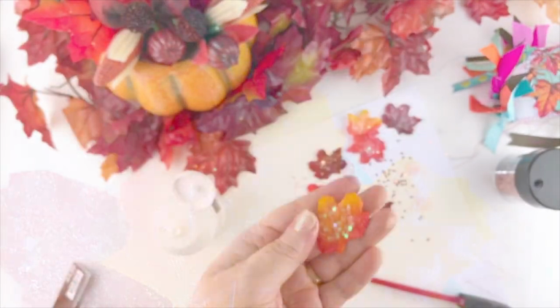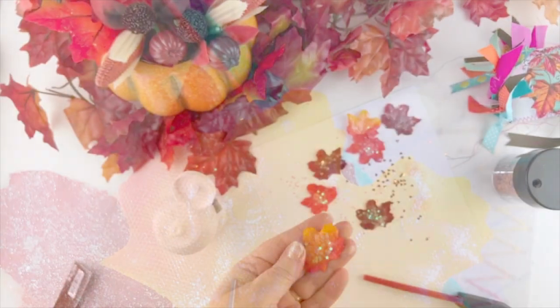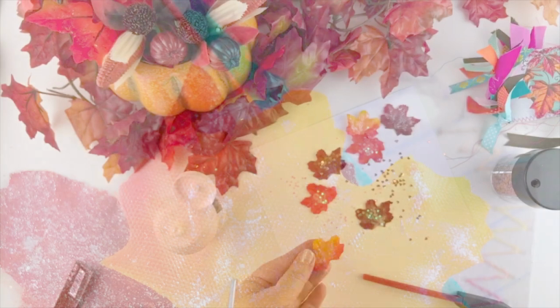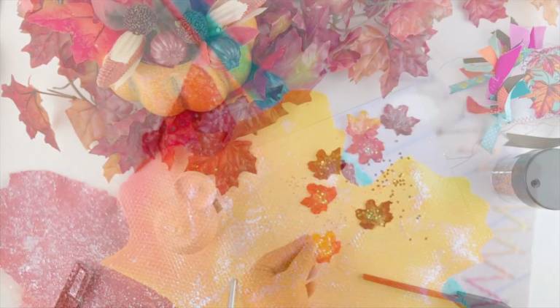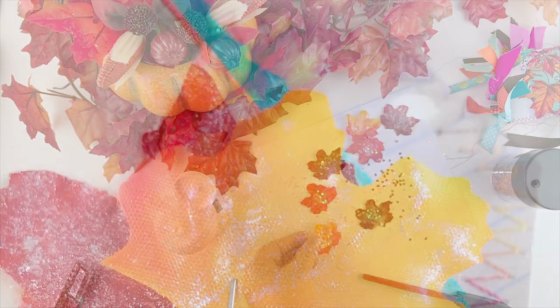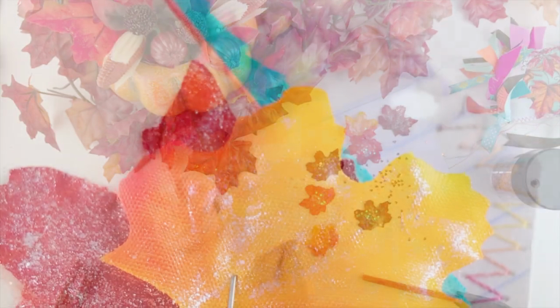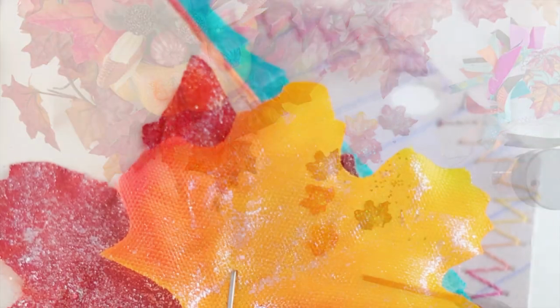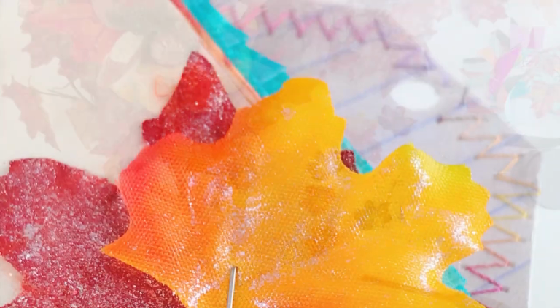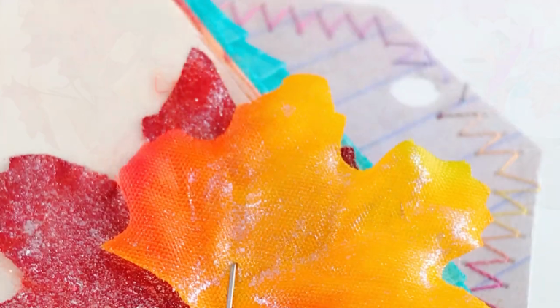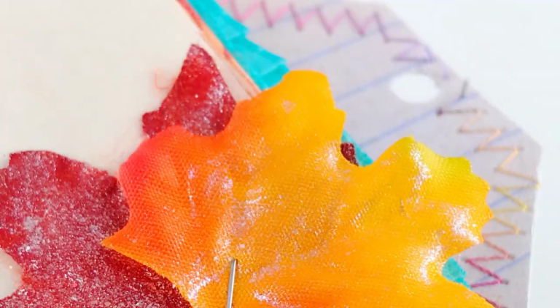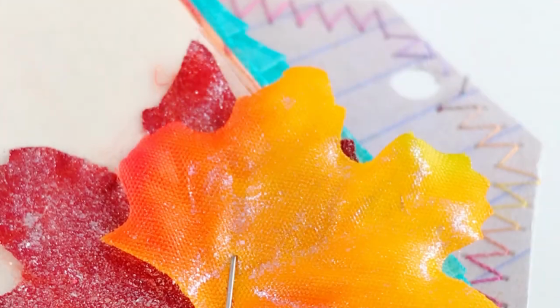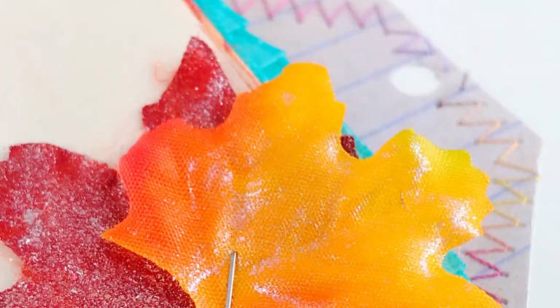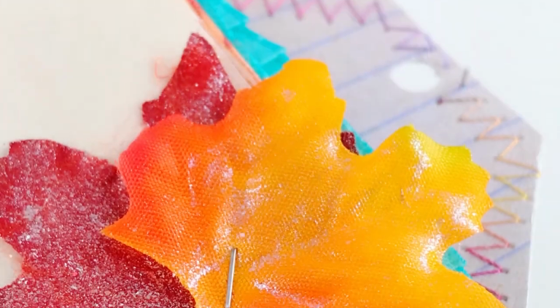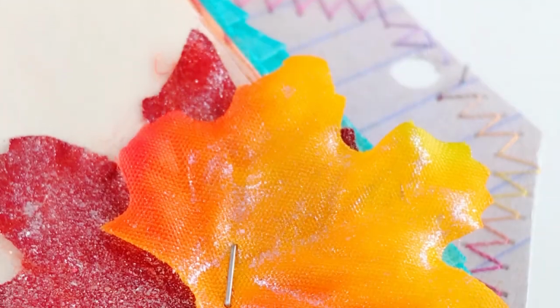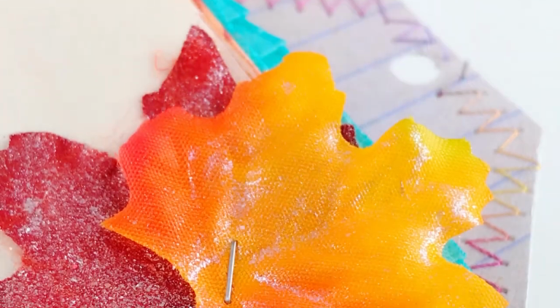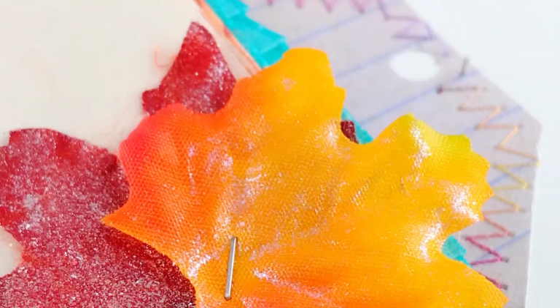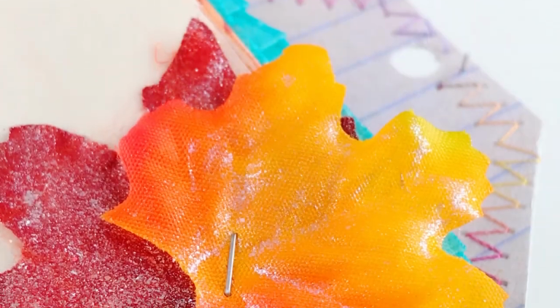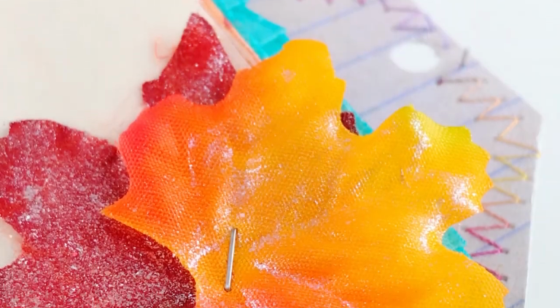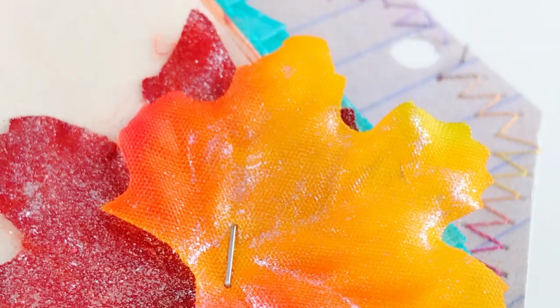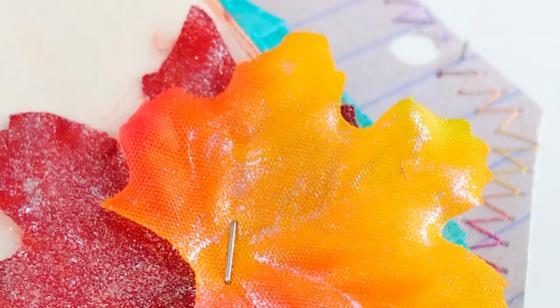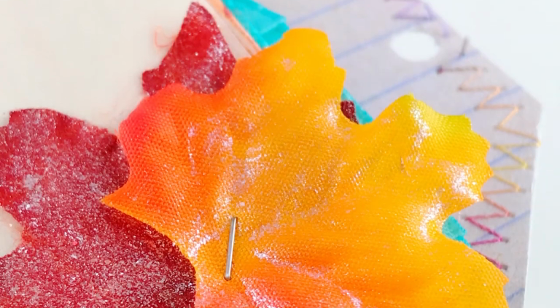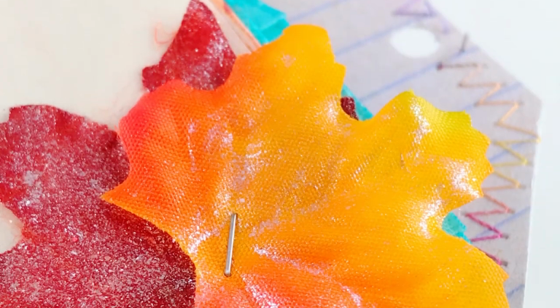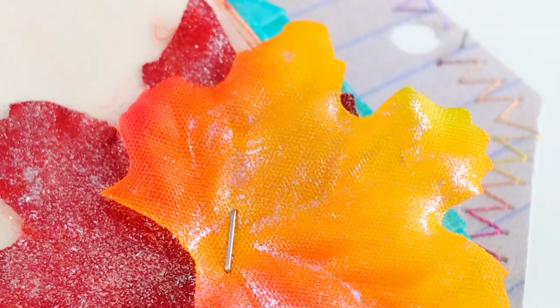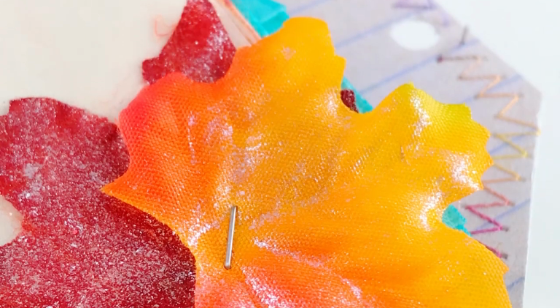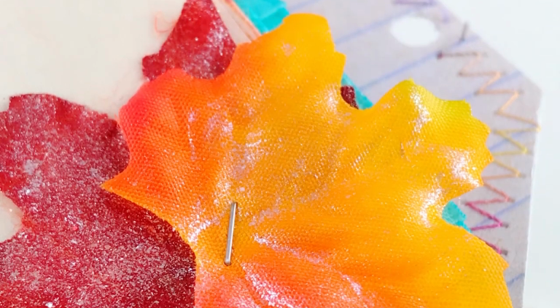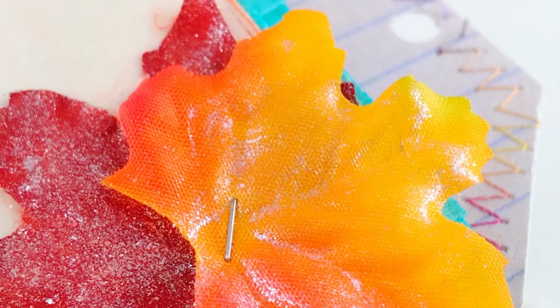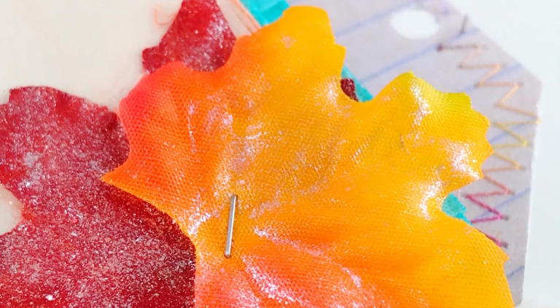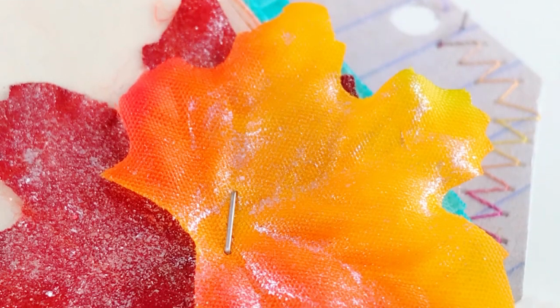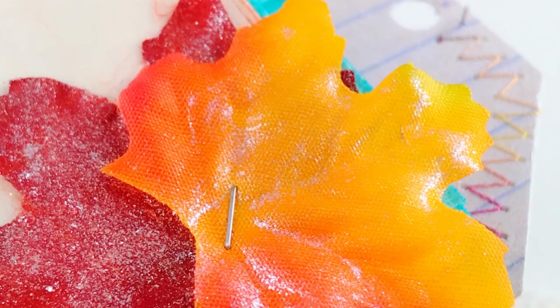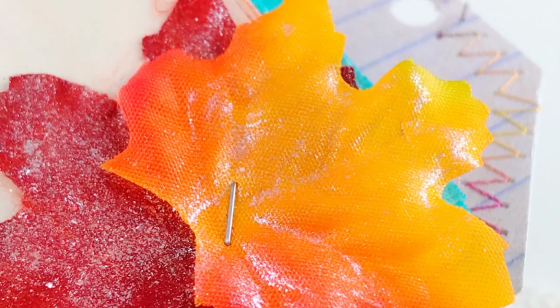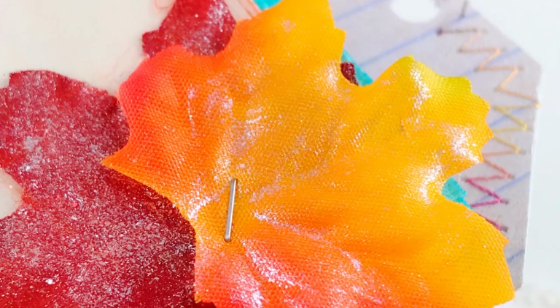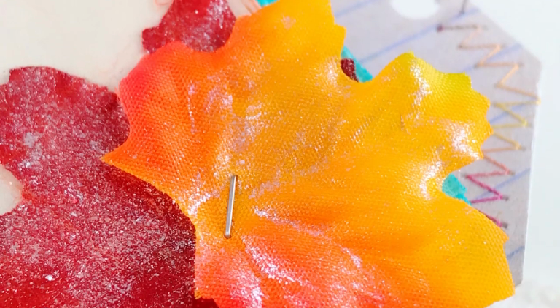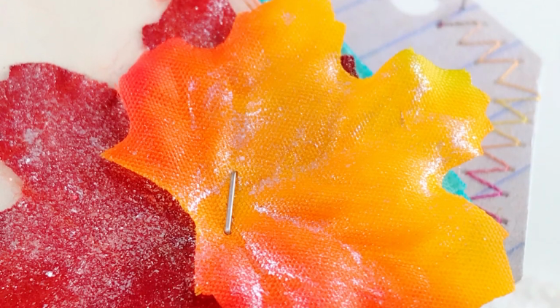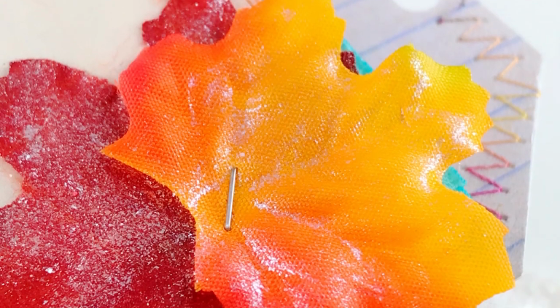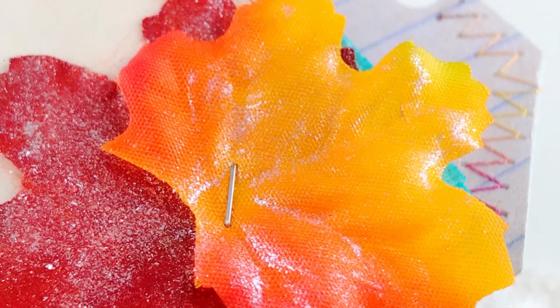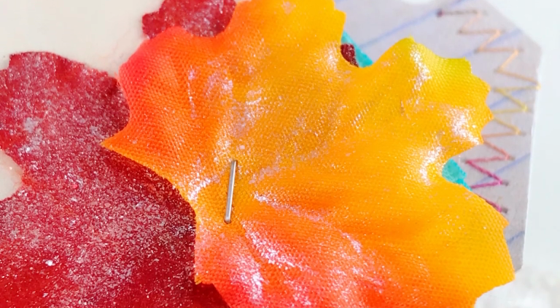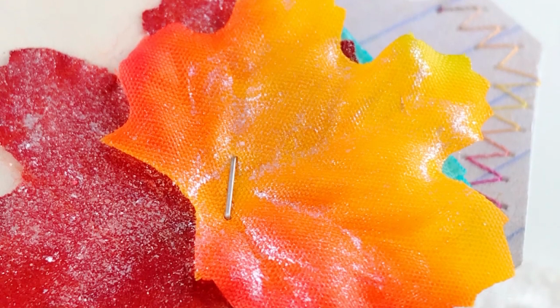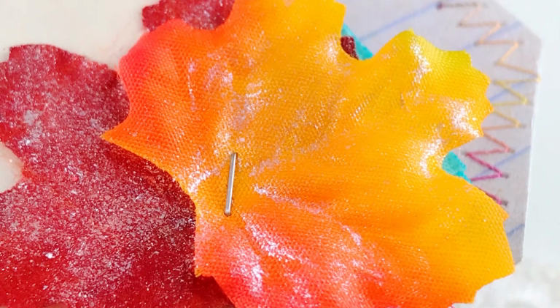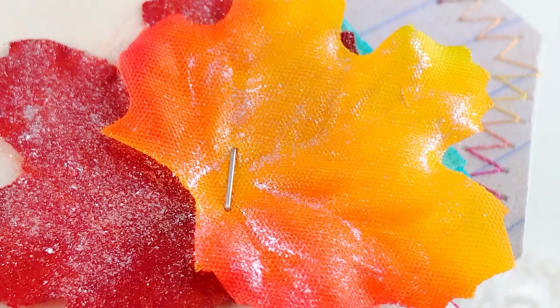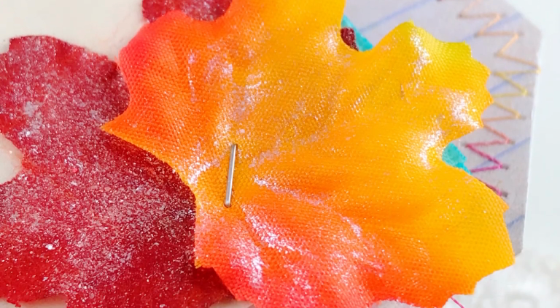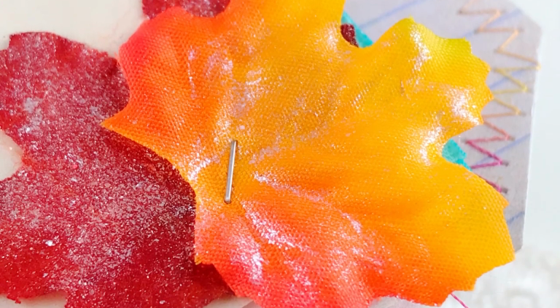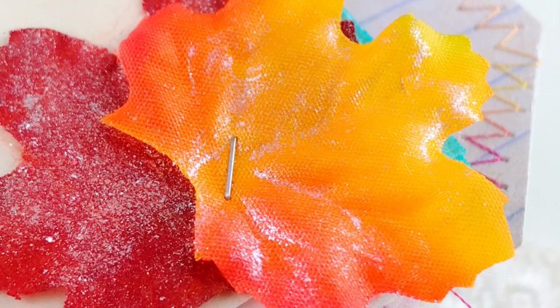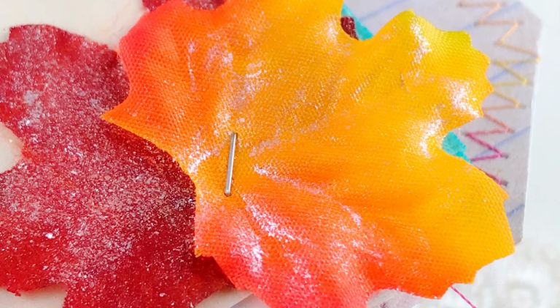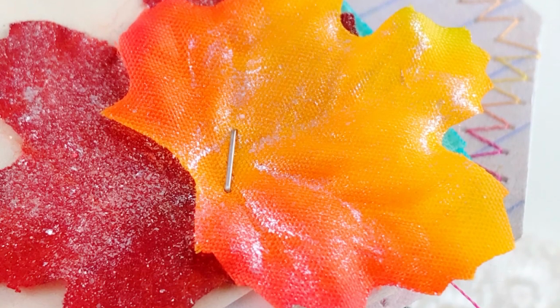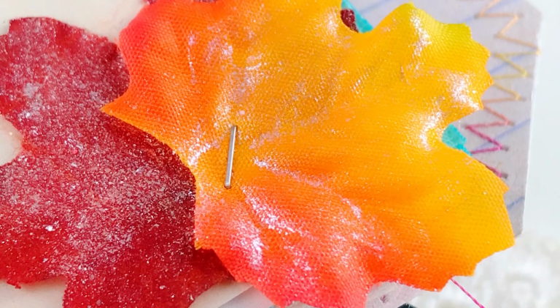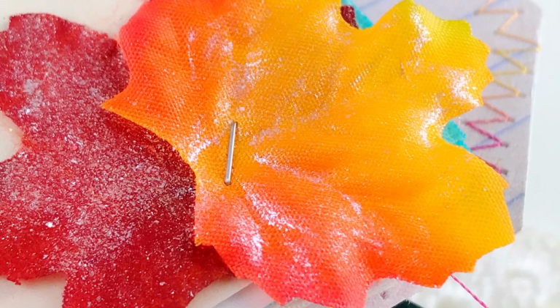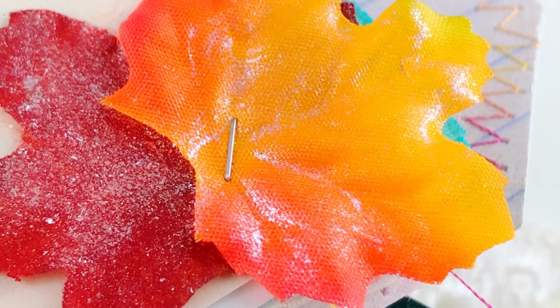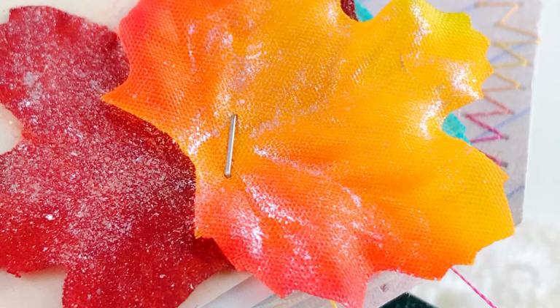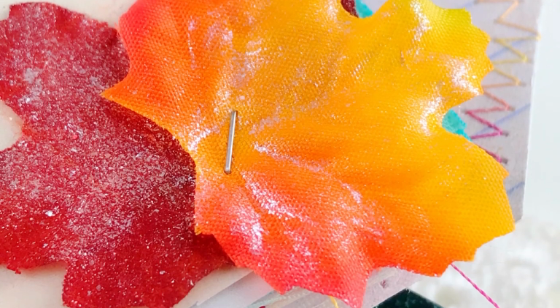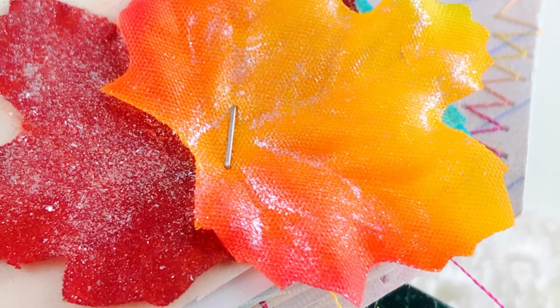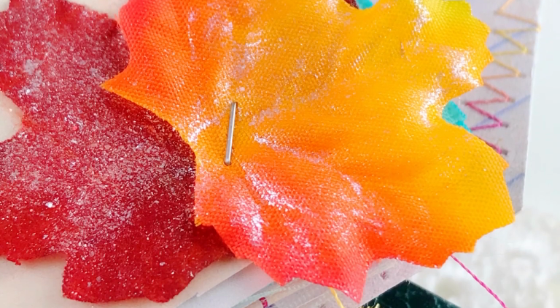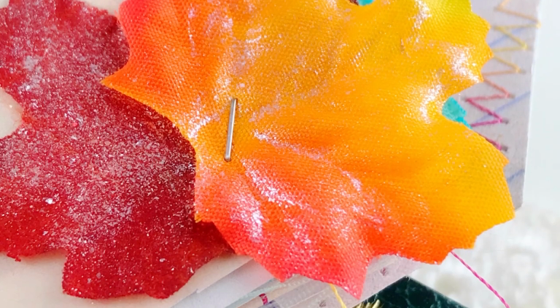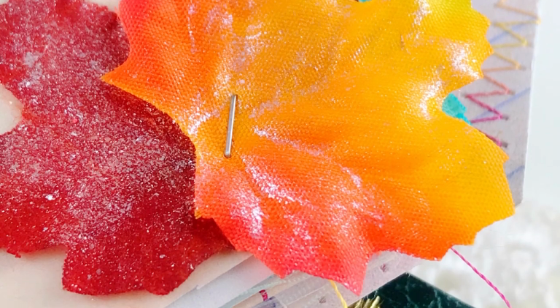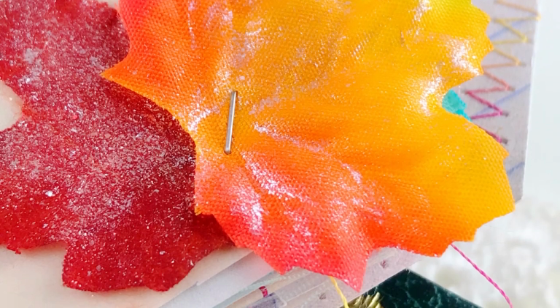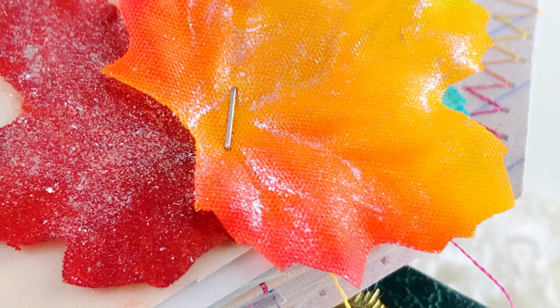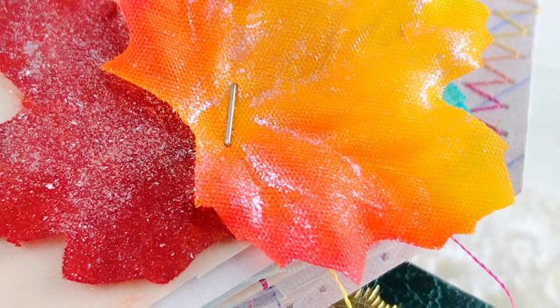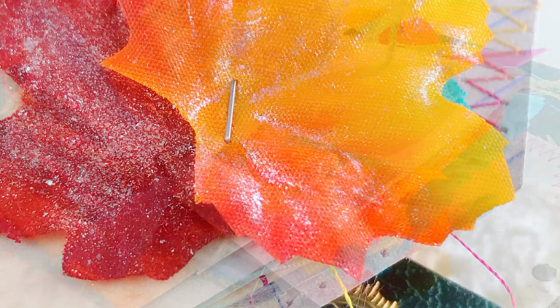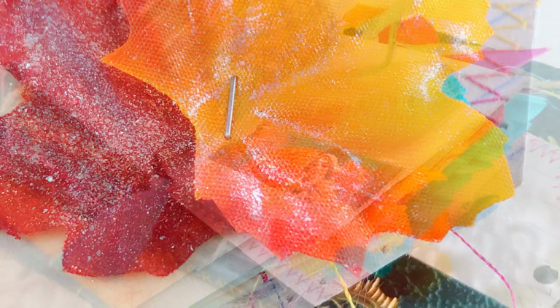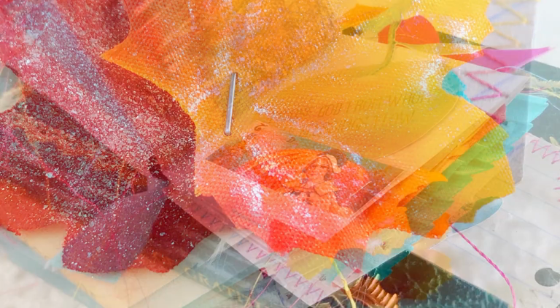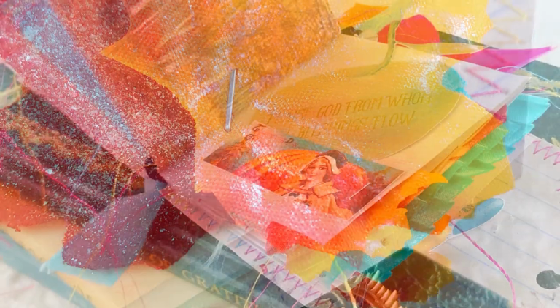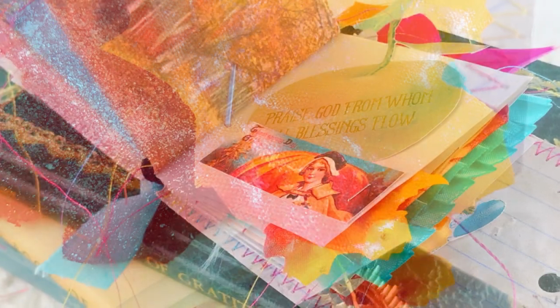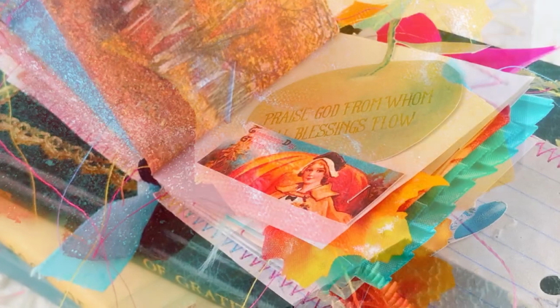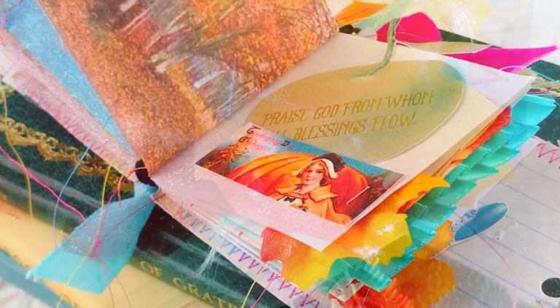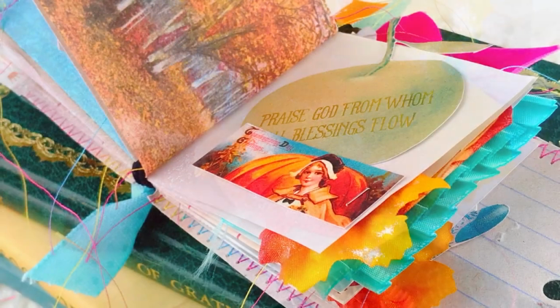I also have some glitter leaves I got at Hobby Lobby — they call them fall party confetti. I brush iridescent medium across the top, let that dry, and they become very sparkly. You can also use matte medium and sprinkle some chunky glitter on them — the same glitter we used in the shaker page — let that dry, and you get really pretty sparkly glitter leaves to add to your book.